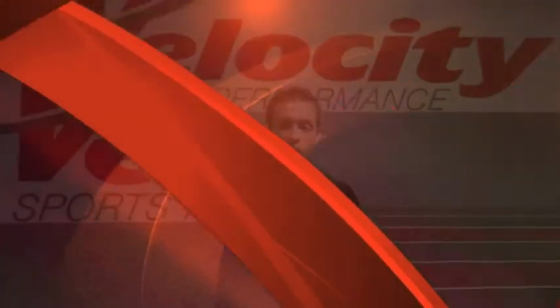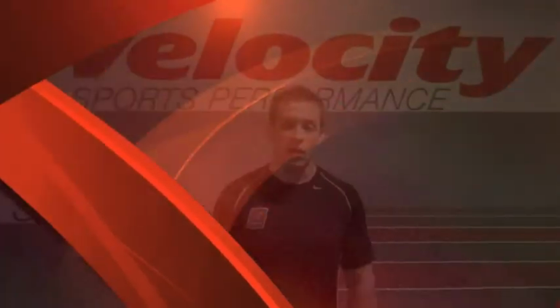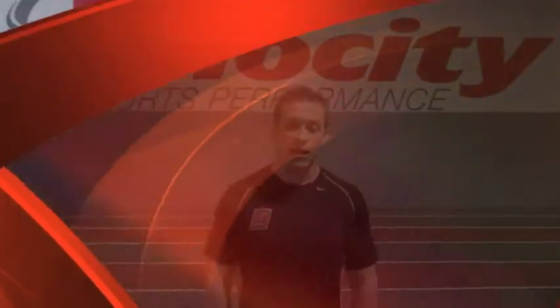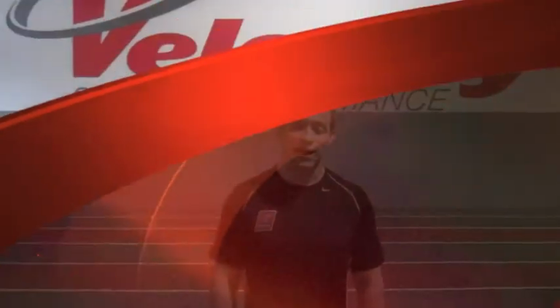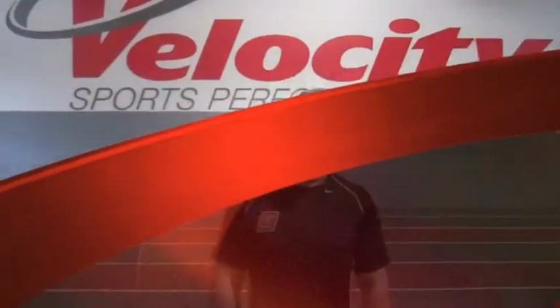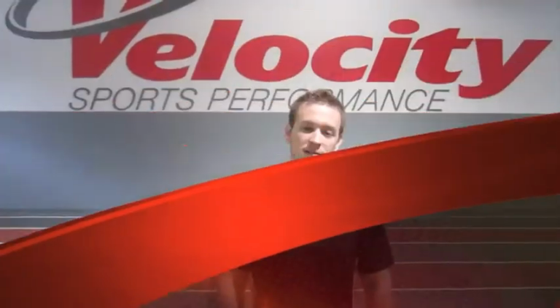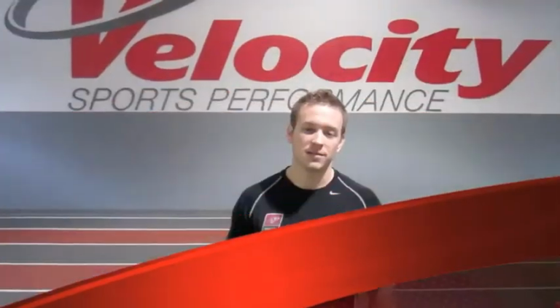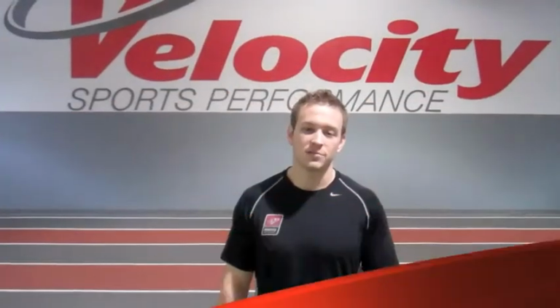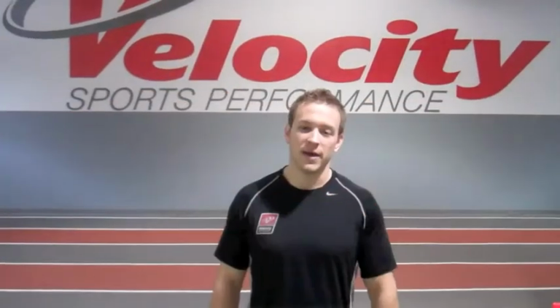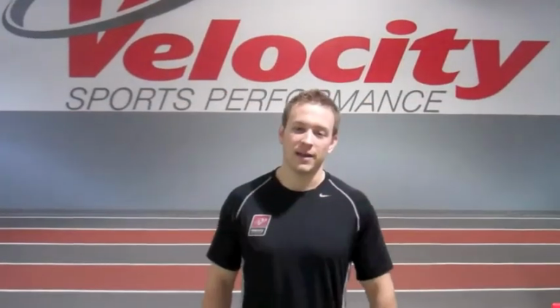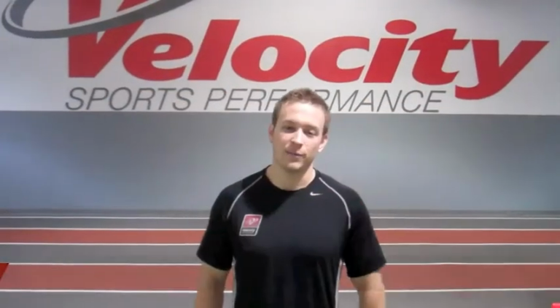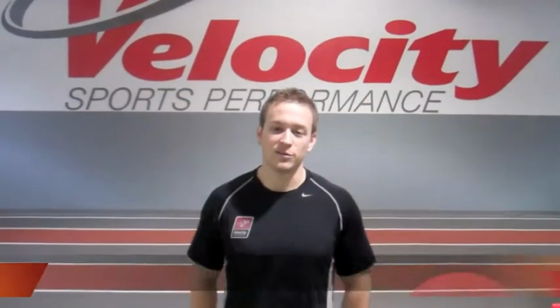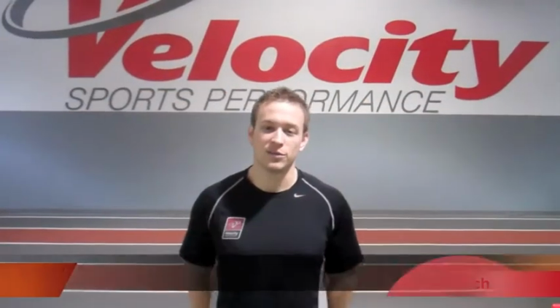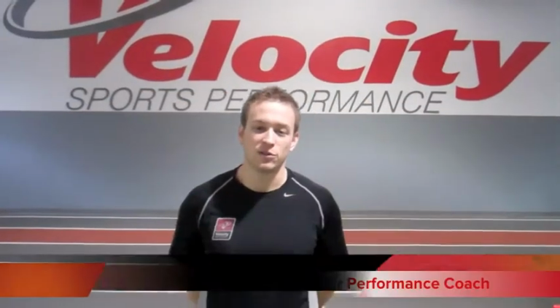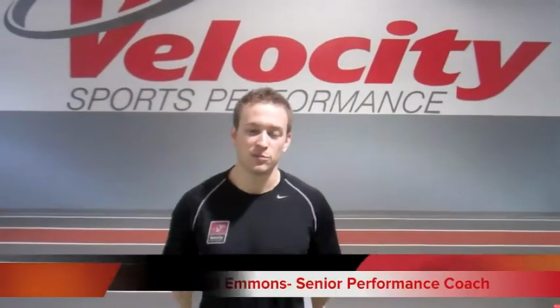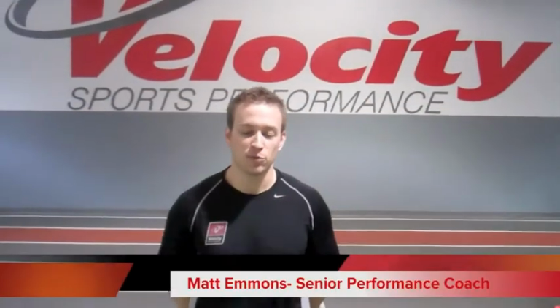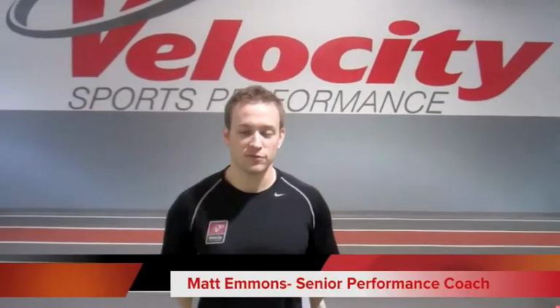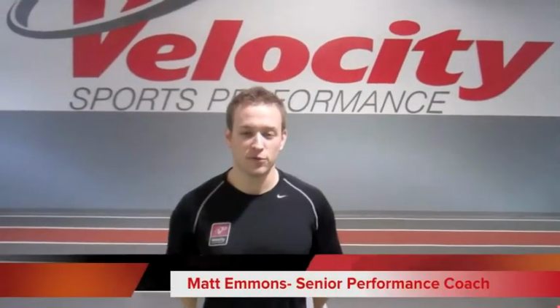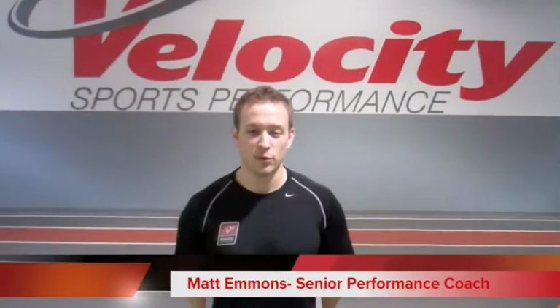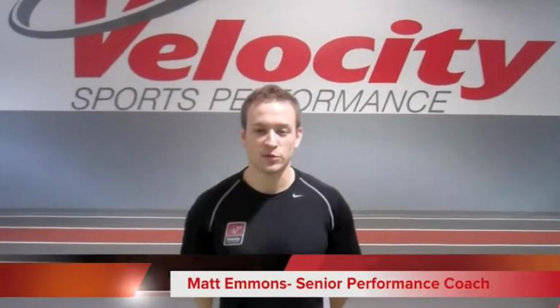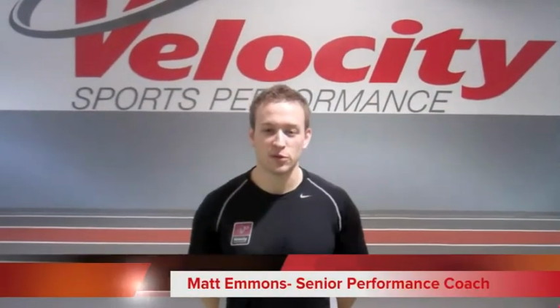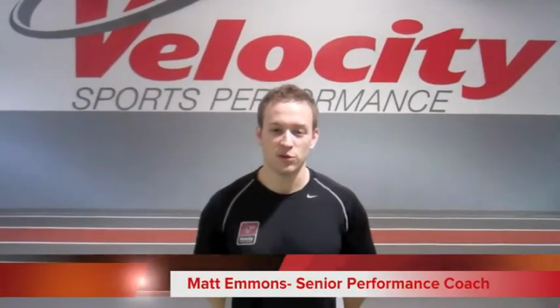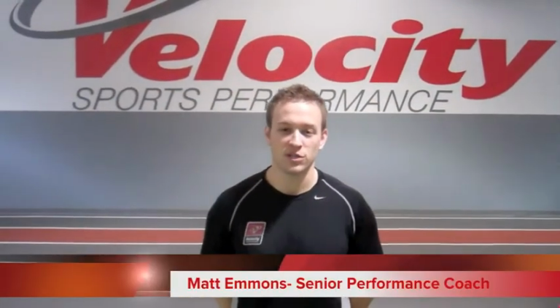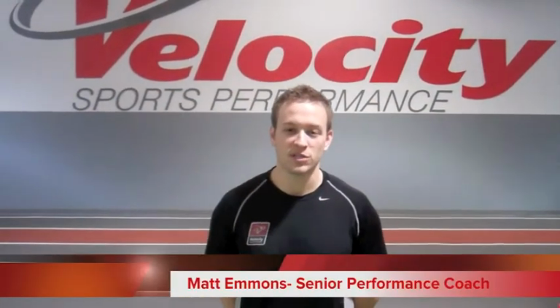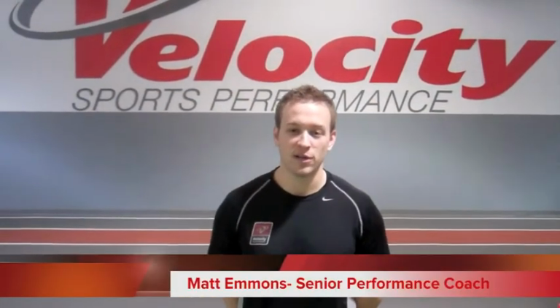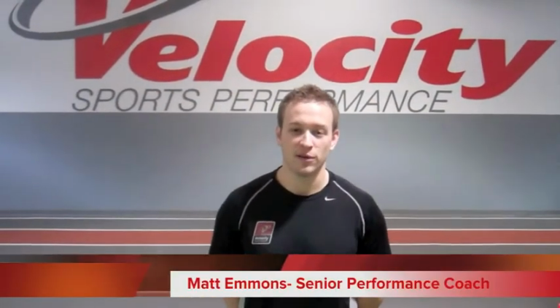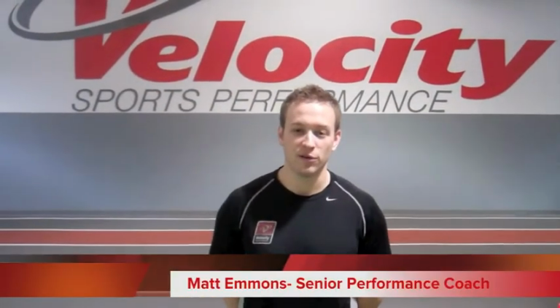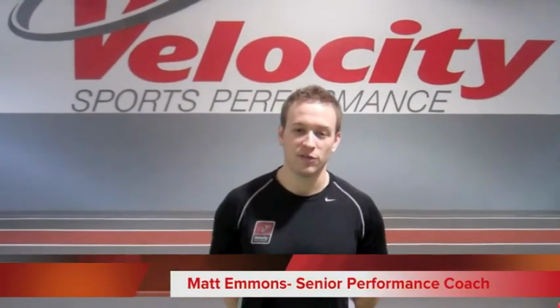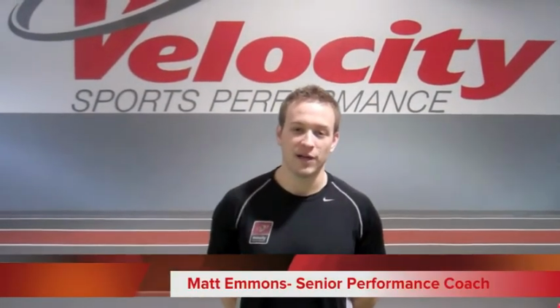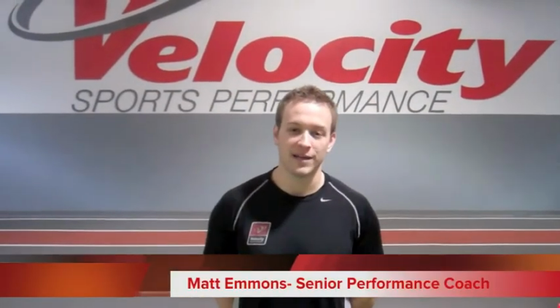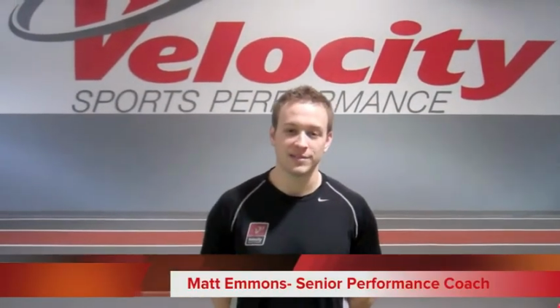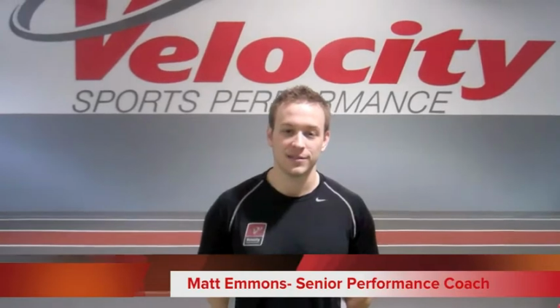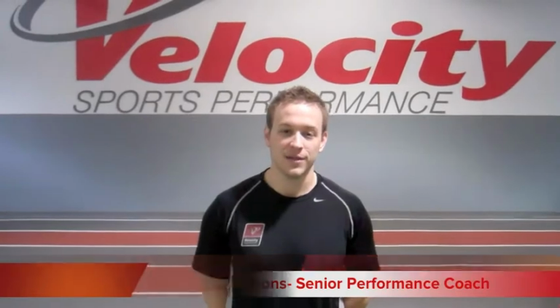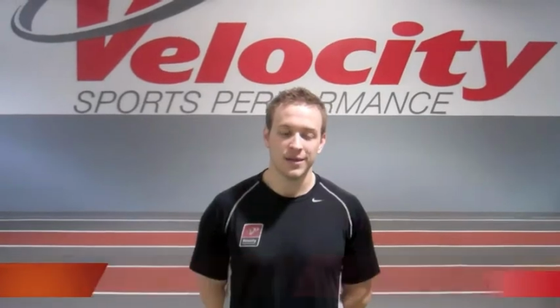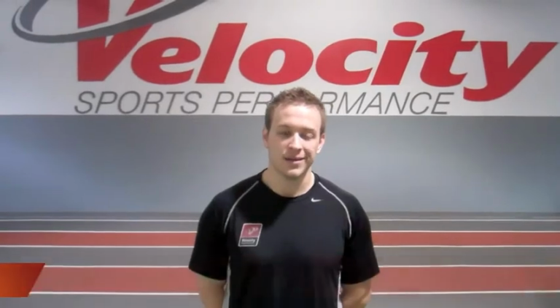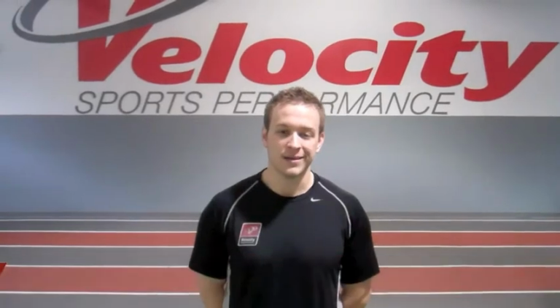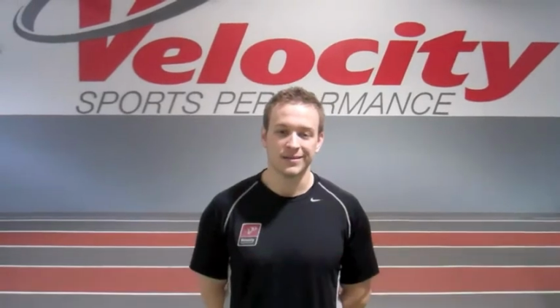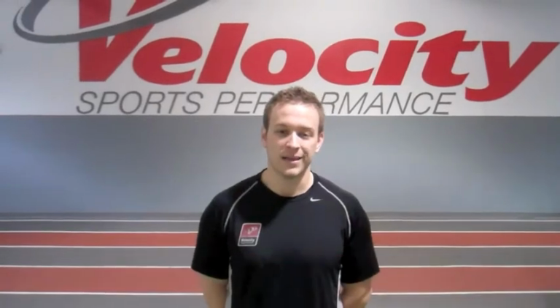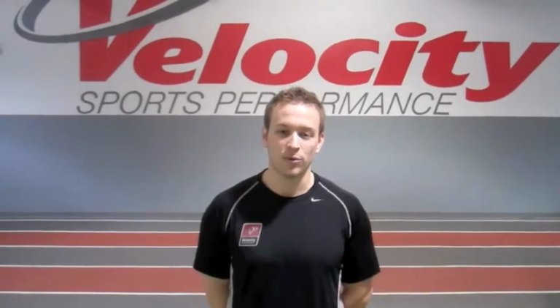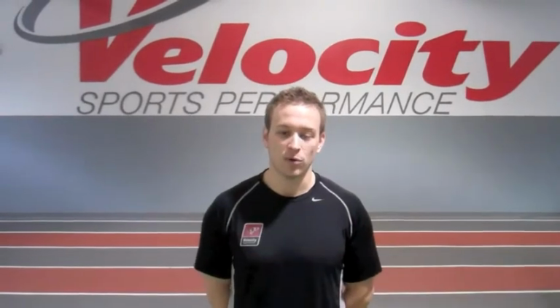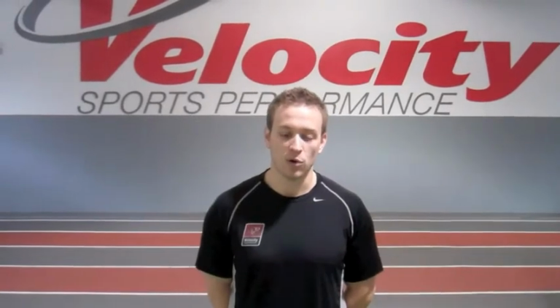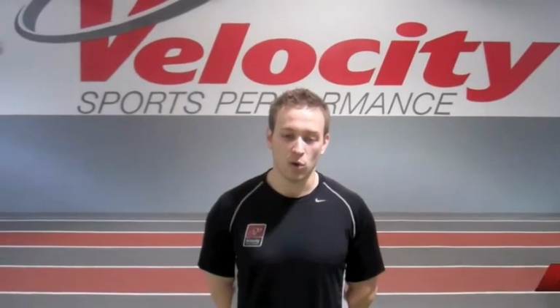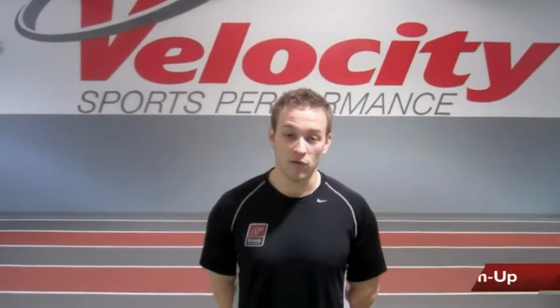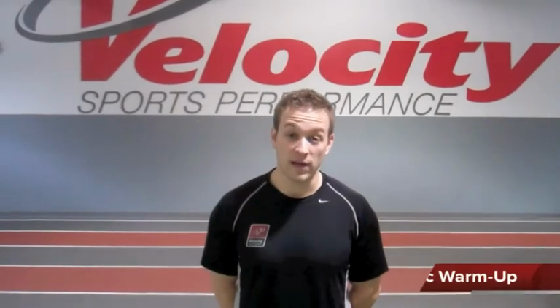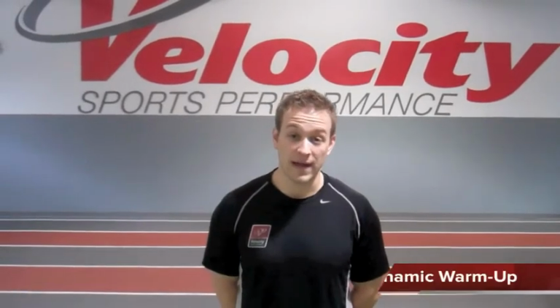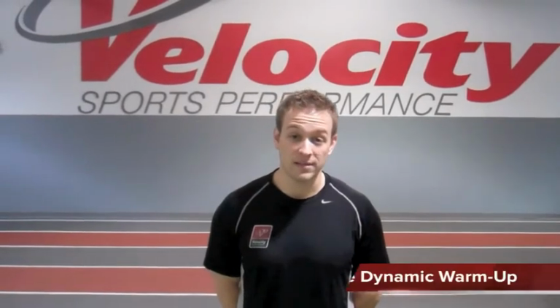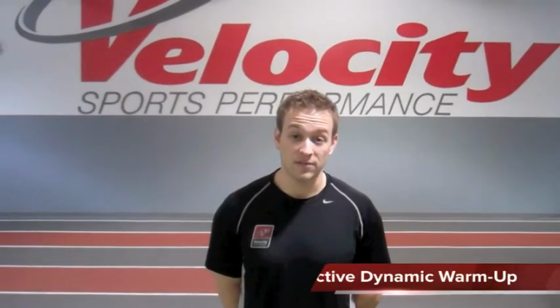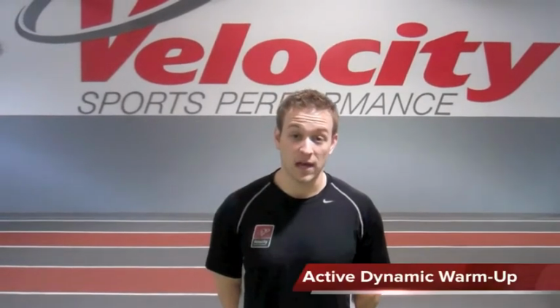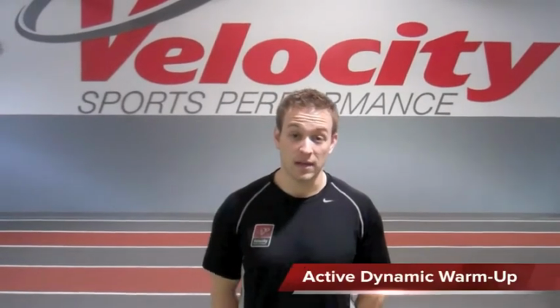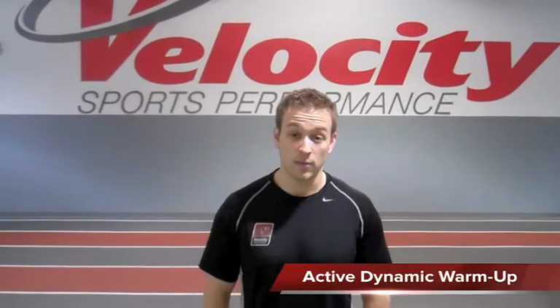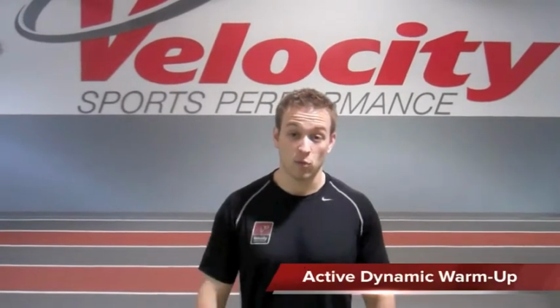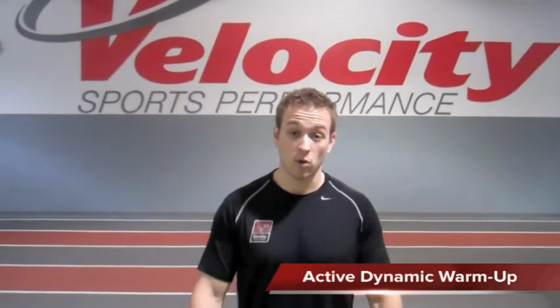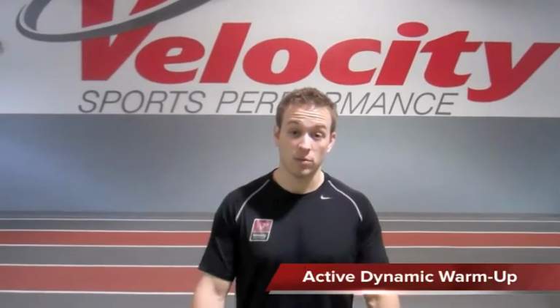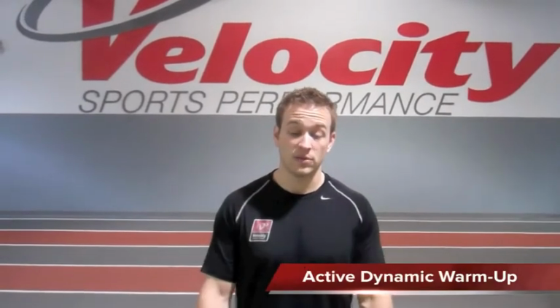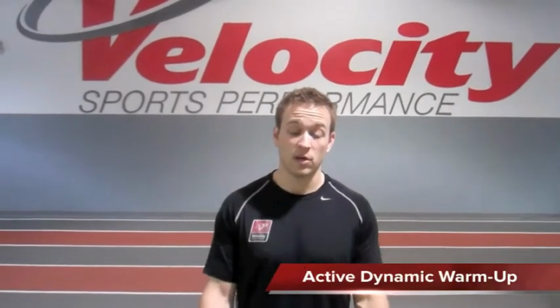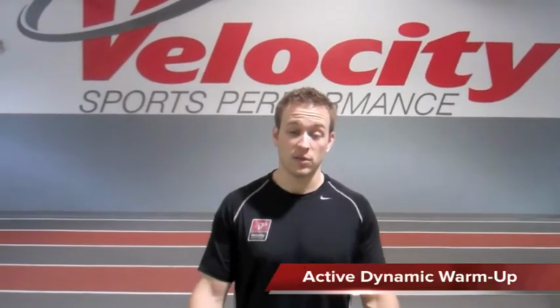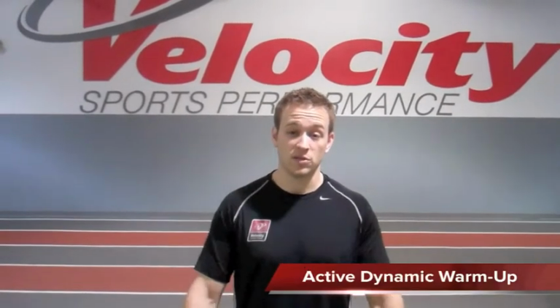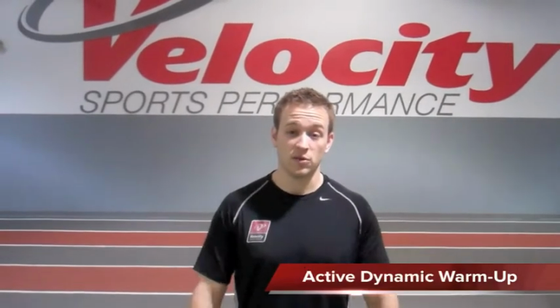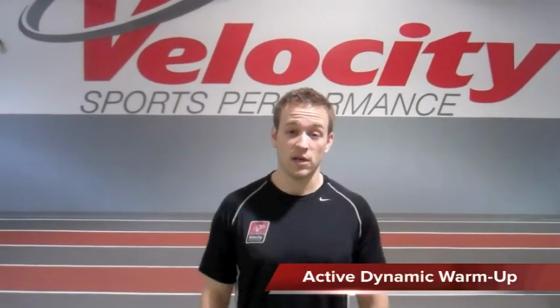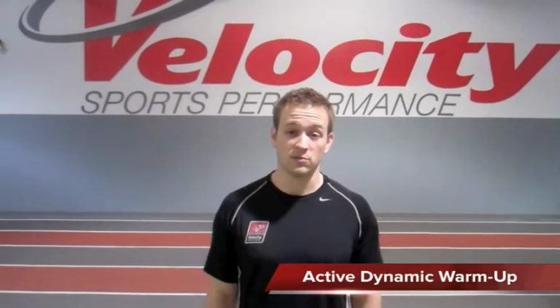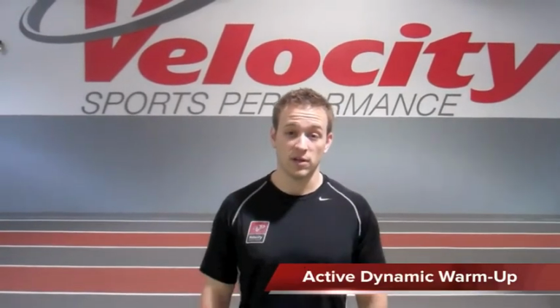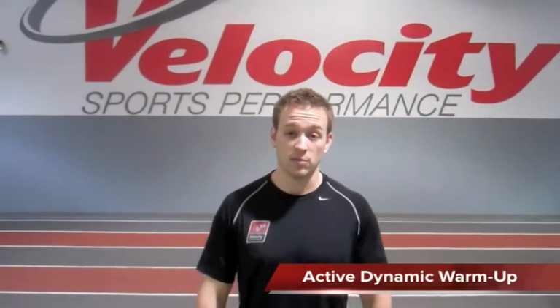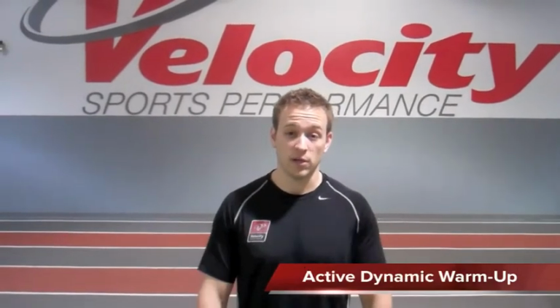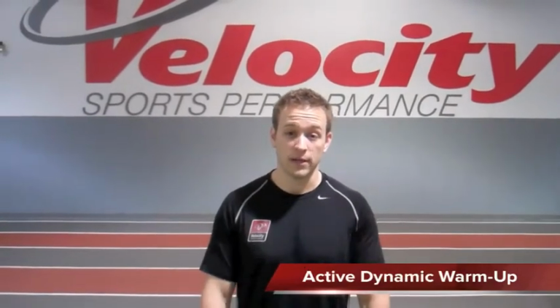Hey guys, this is Matt Evans, Senior Sports Performance Coach at Cherry Hill Velocity, and today we're going to go over an active dynamic warm-up to help get you guys ready to play.